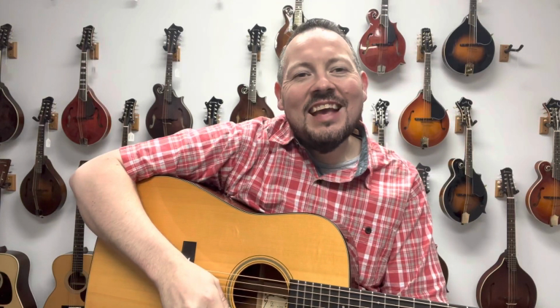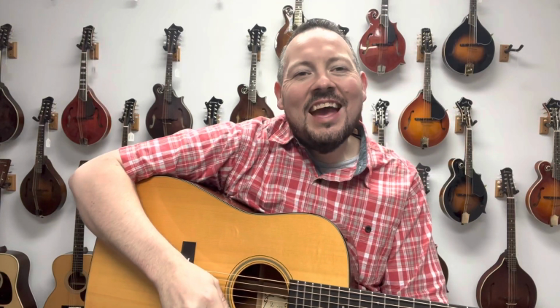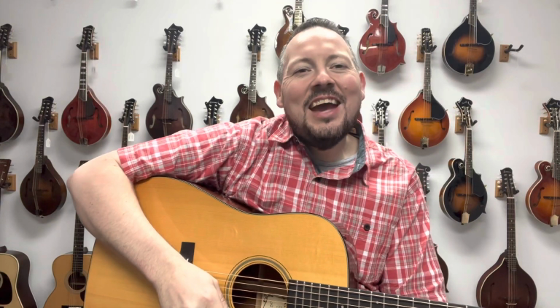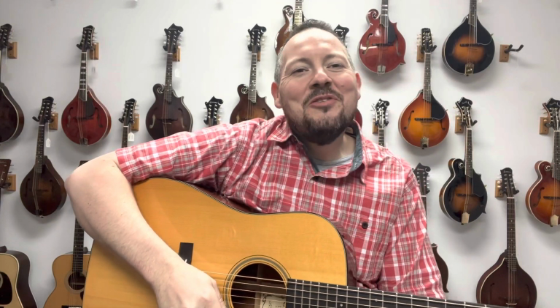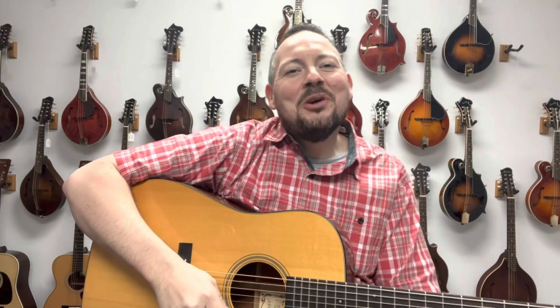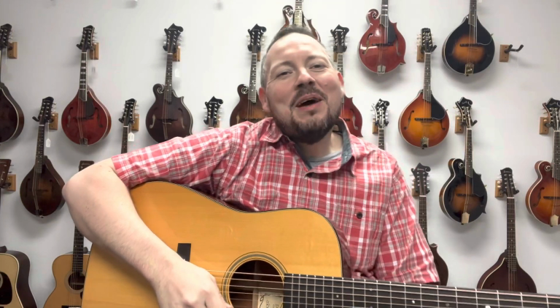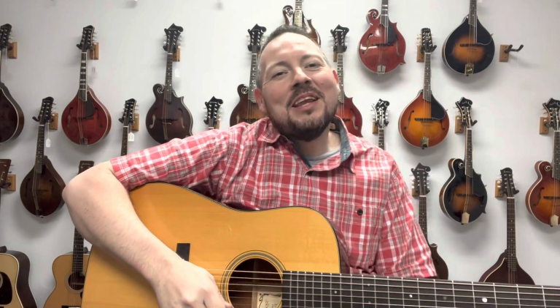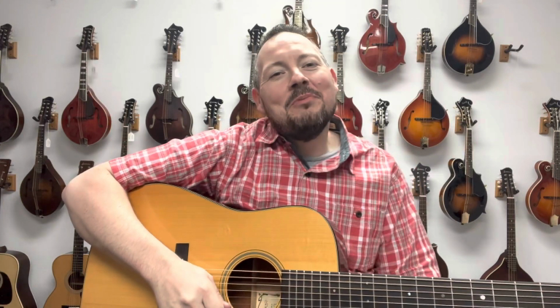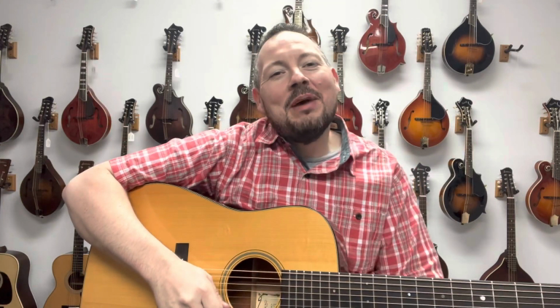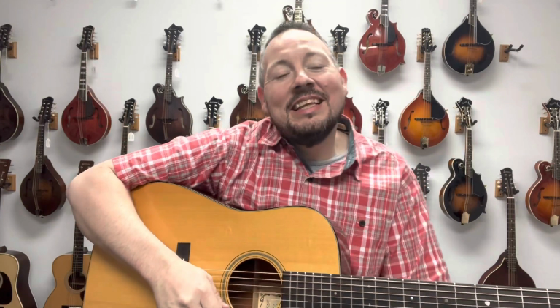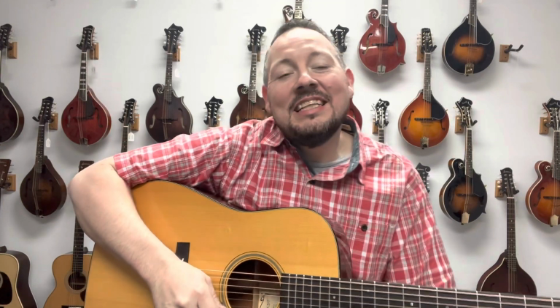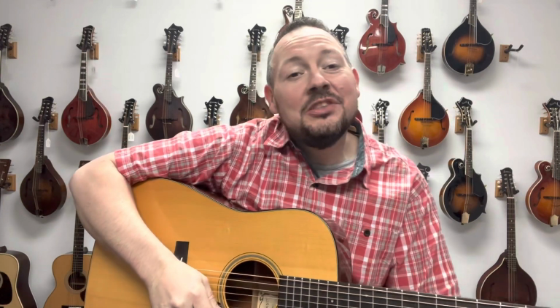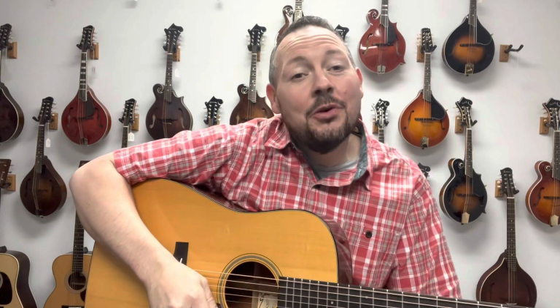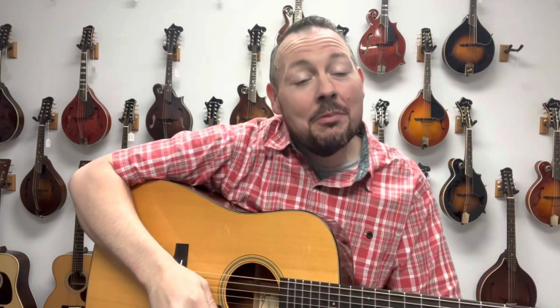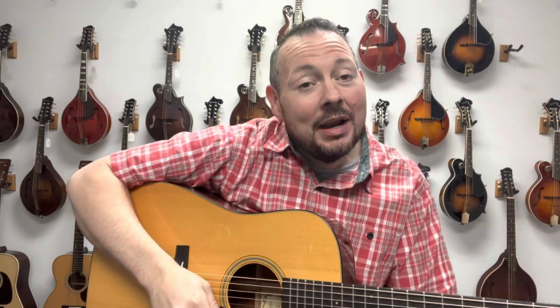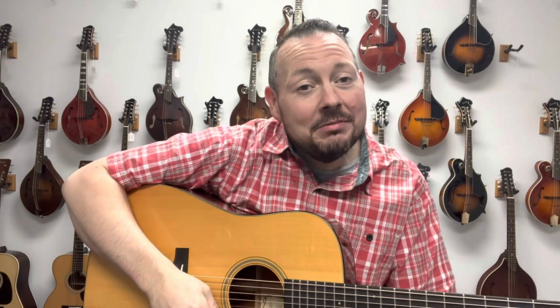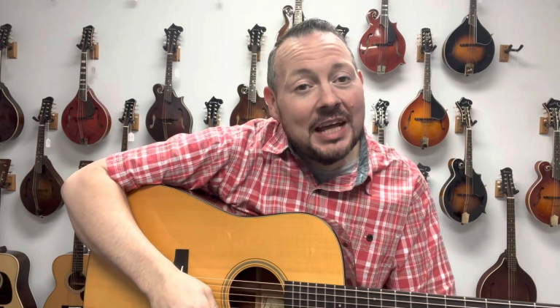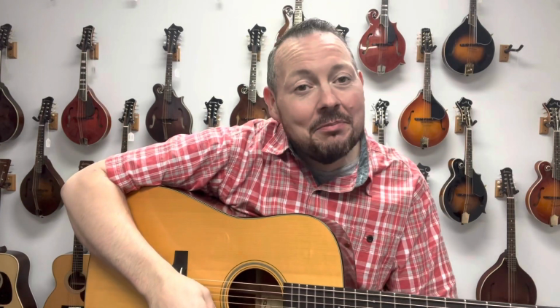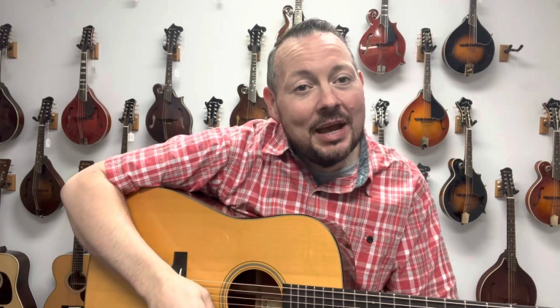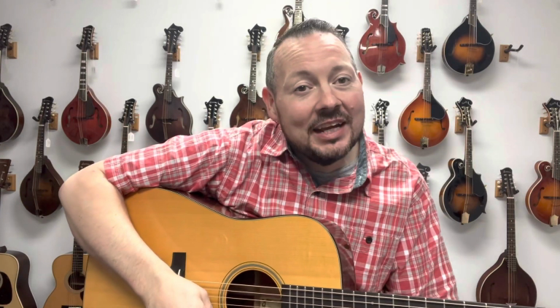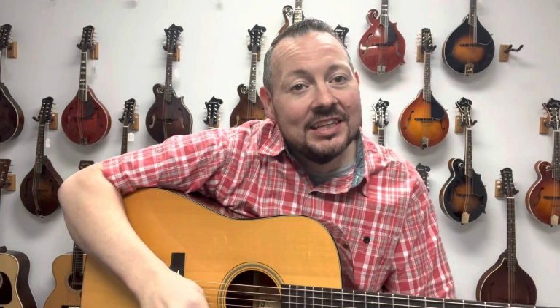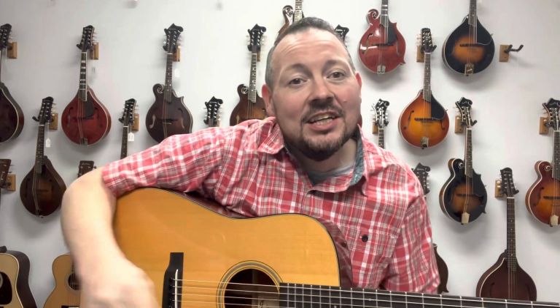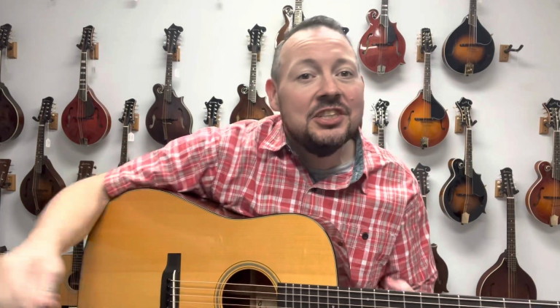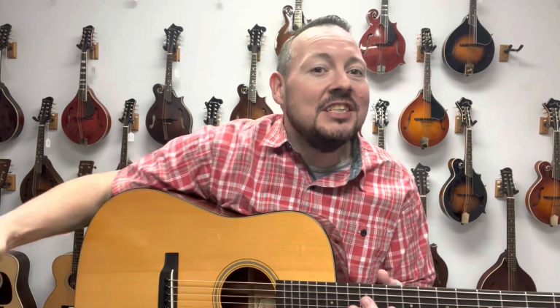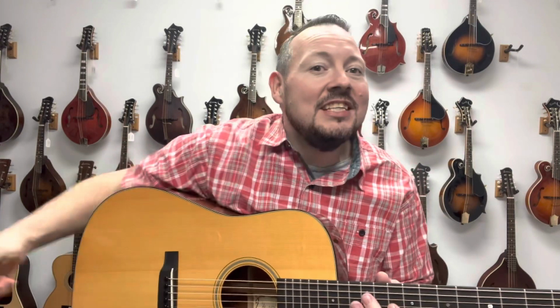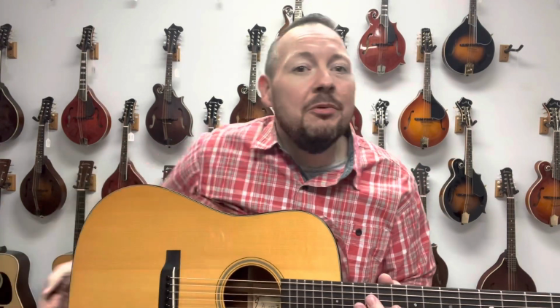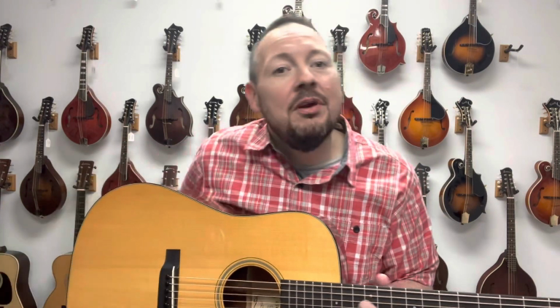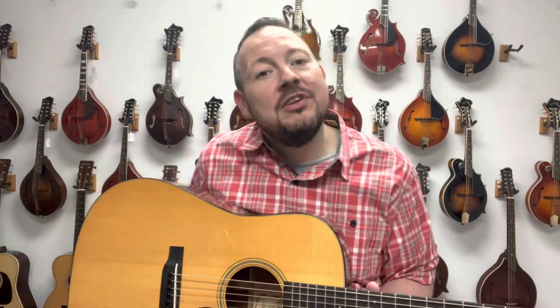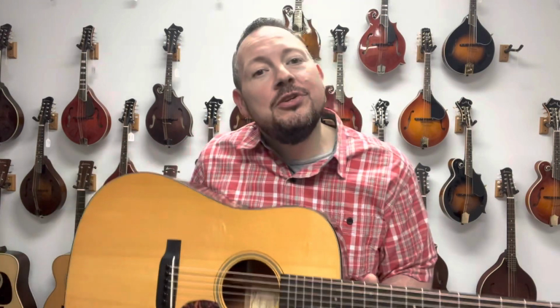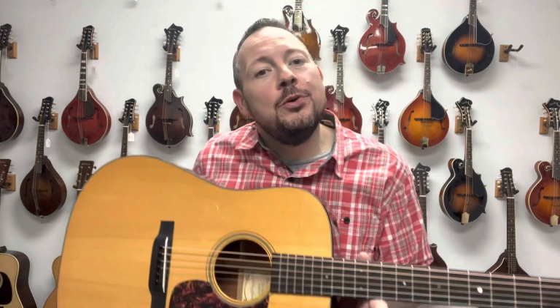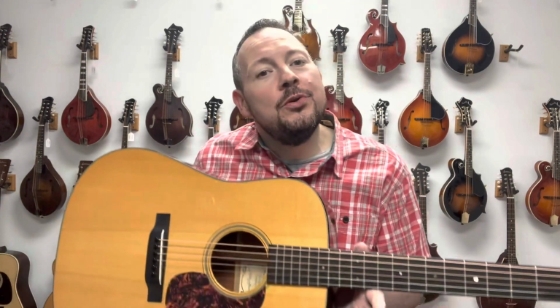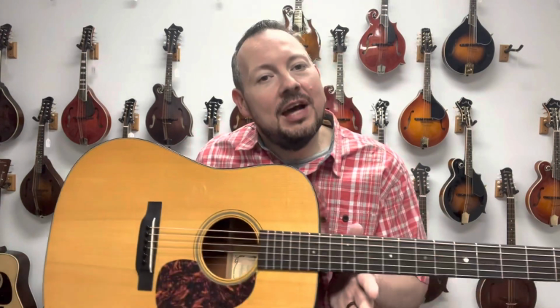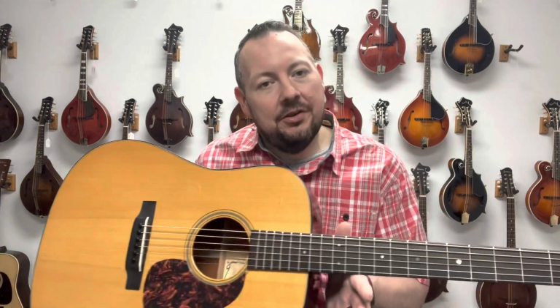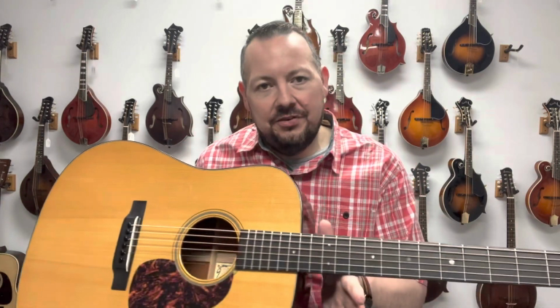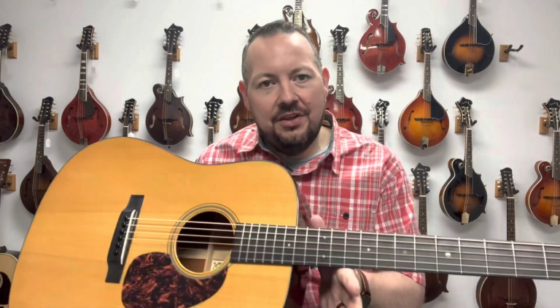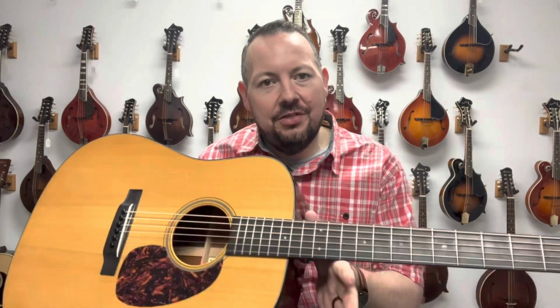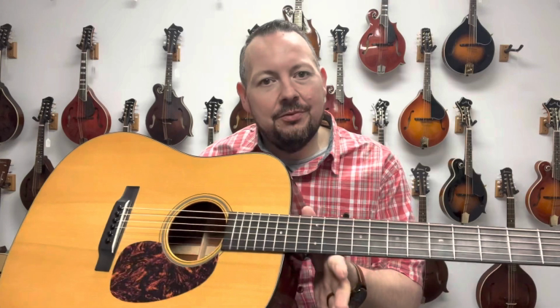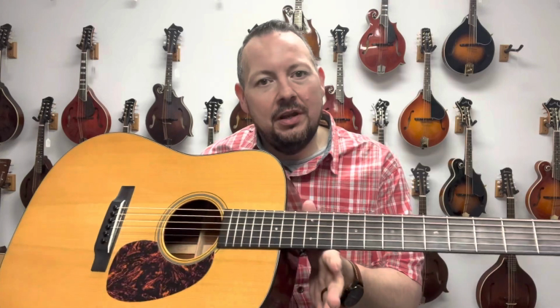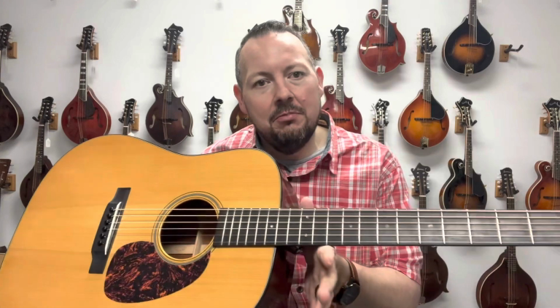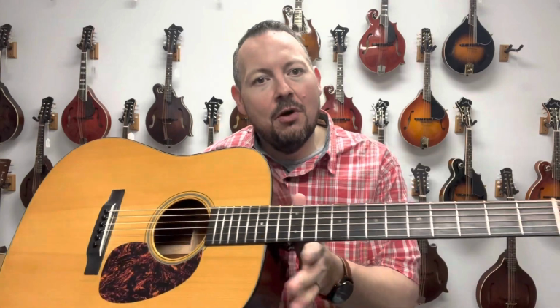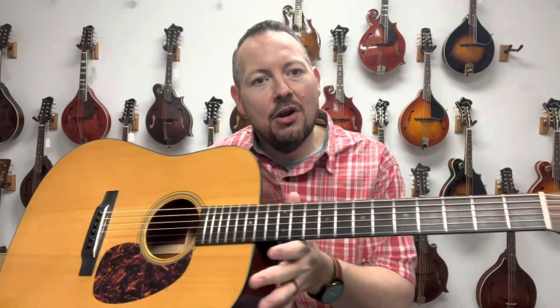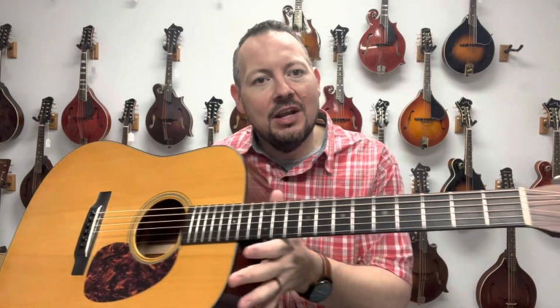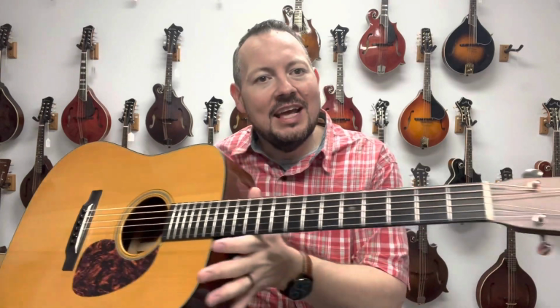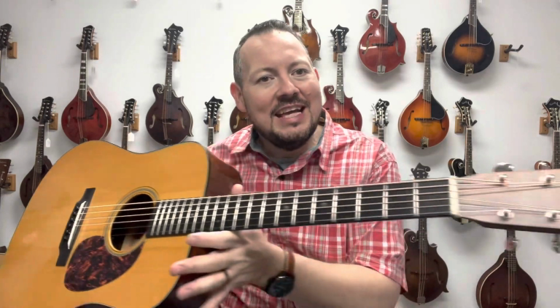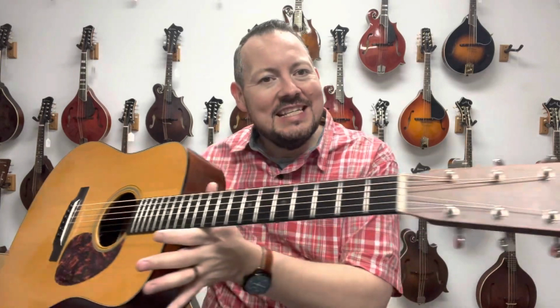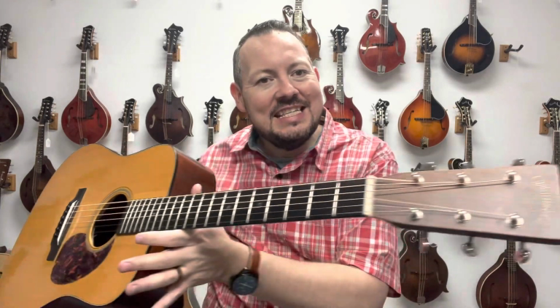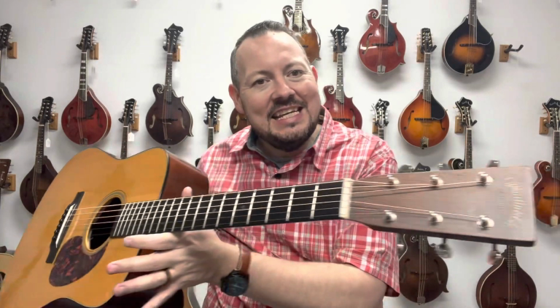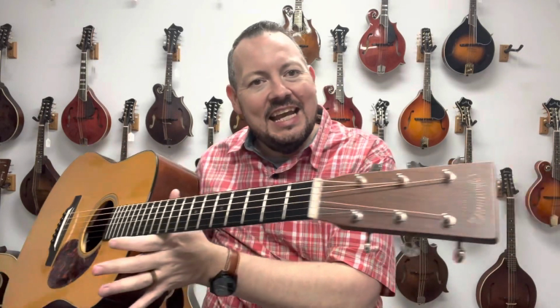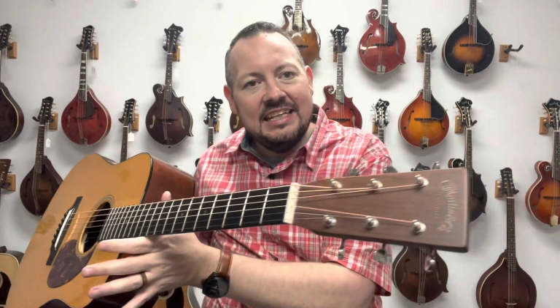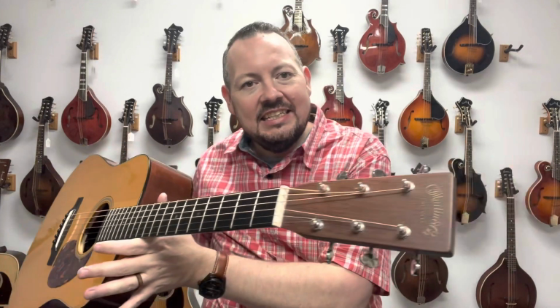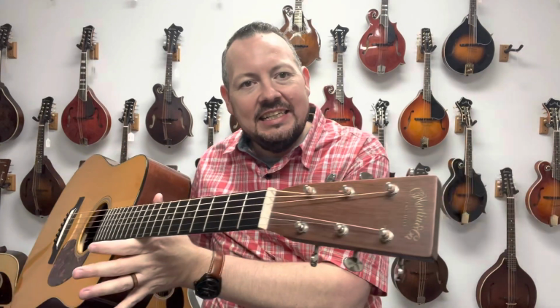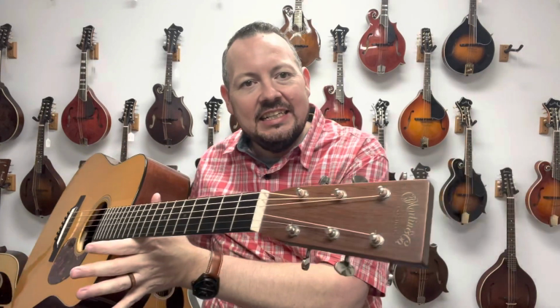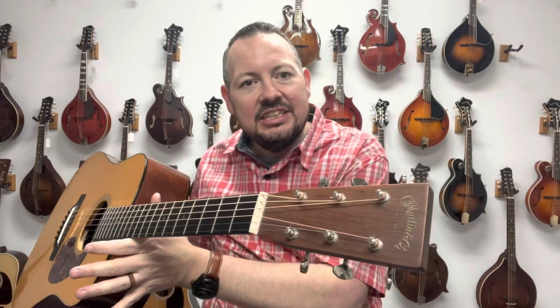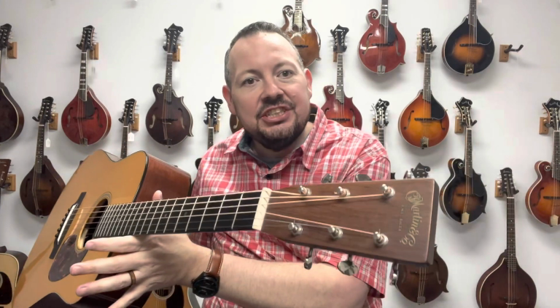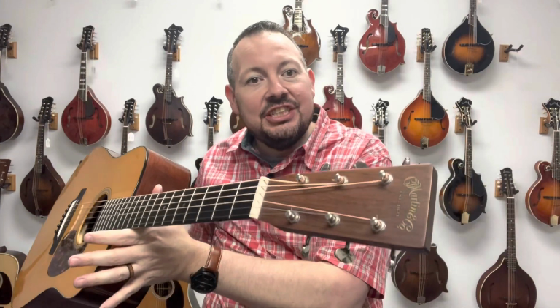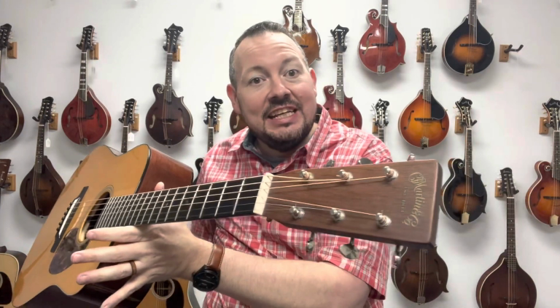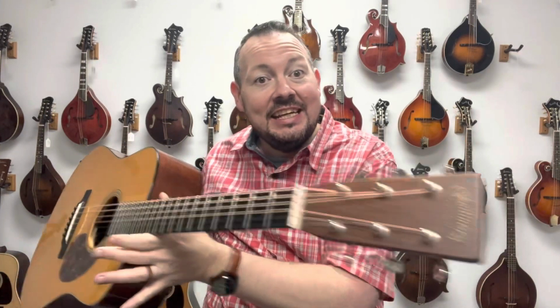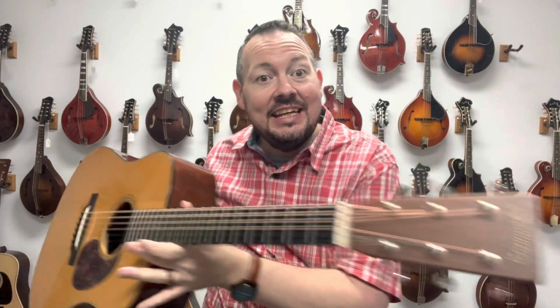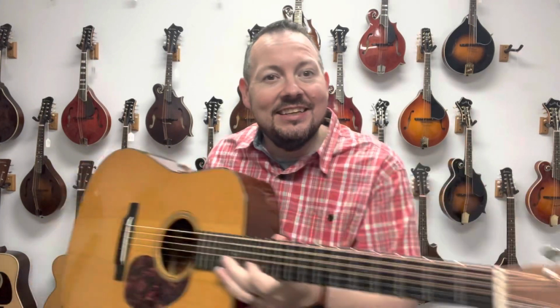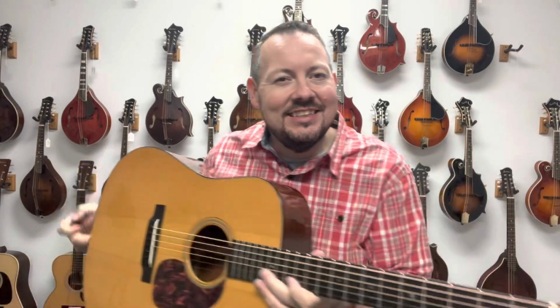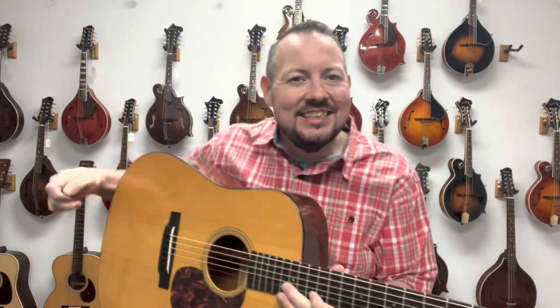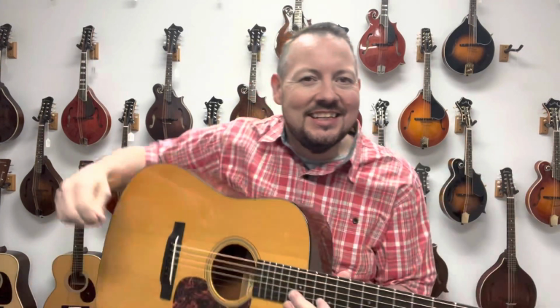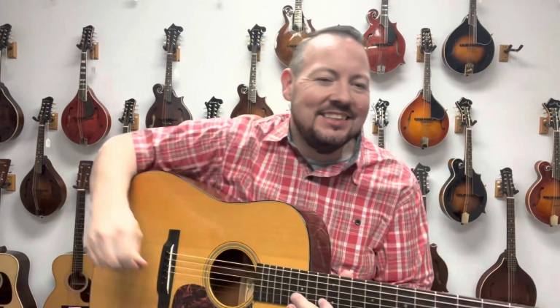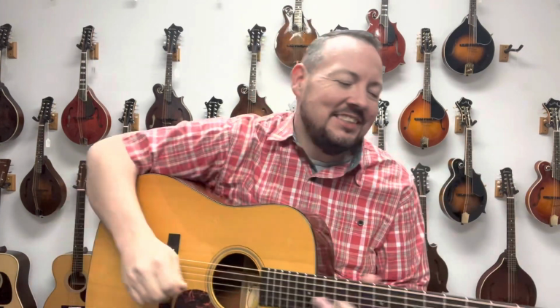Hey, welcome back to the Mandolin Store. My name is Adam McIntosh and today we have a 2003 Martin D18GE. Let's take a listen.